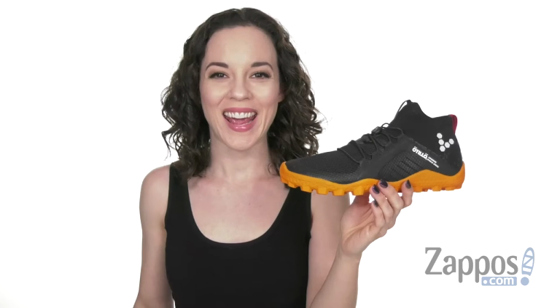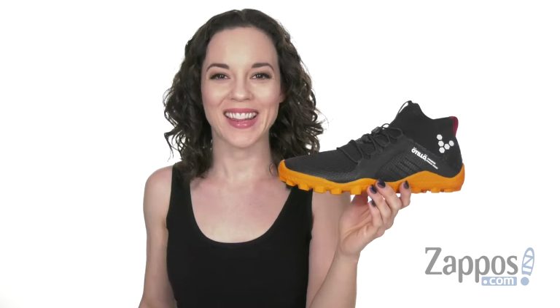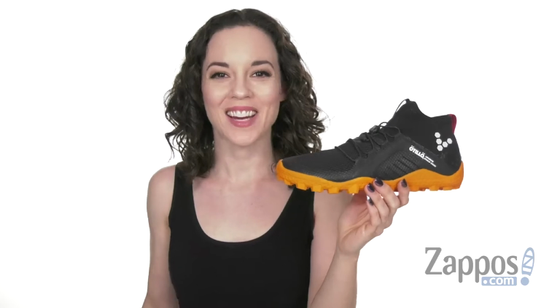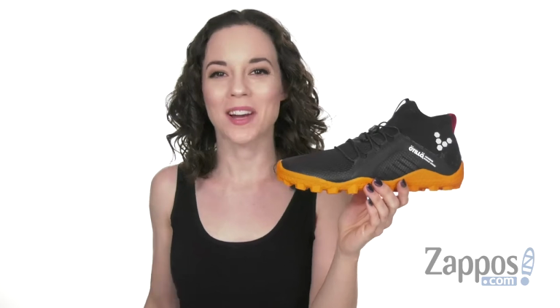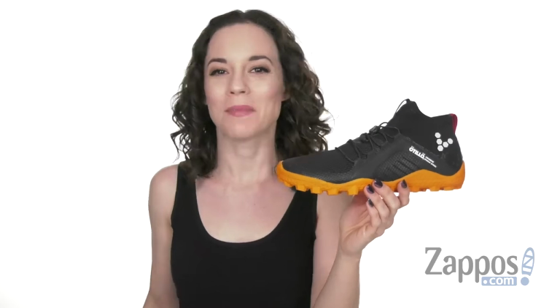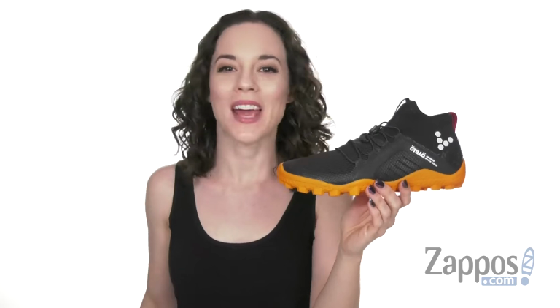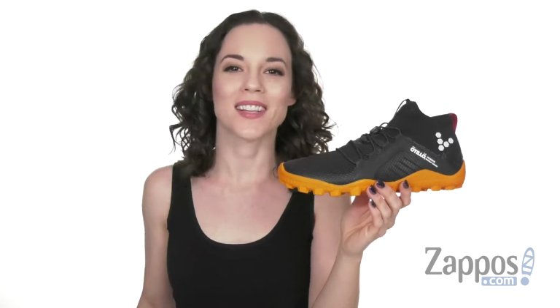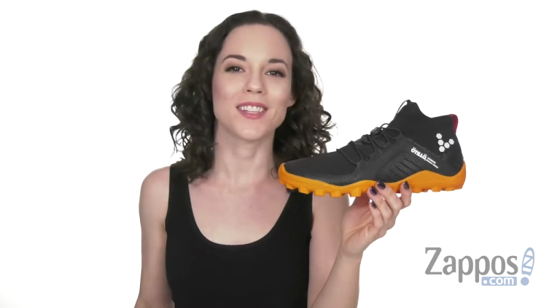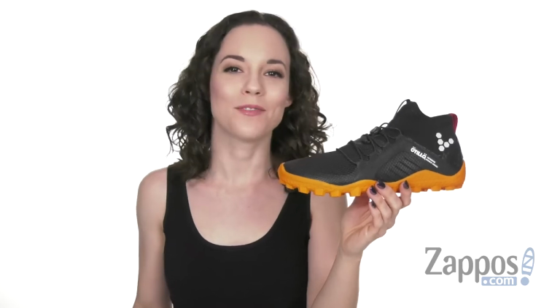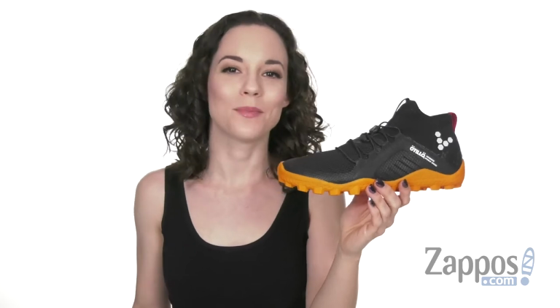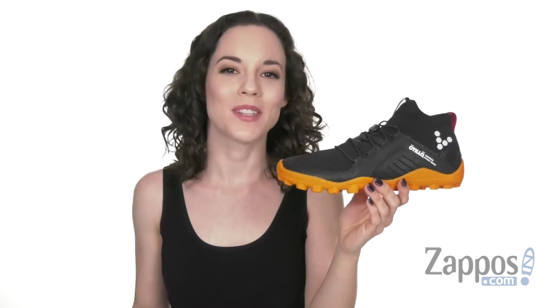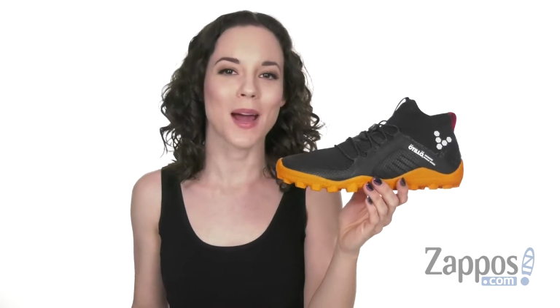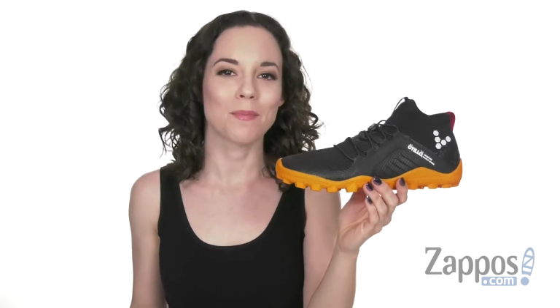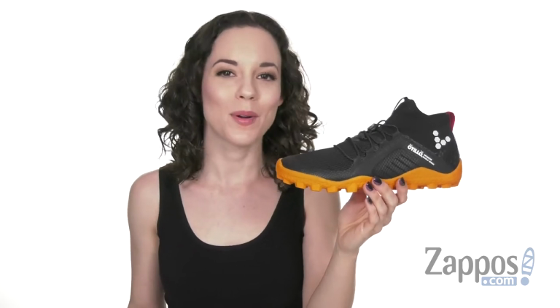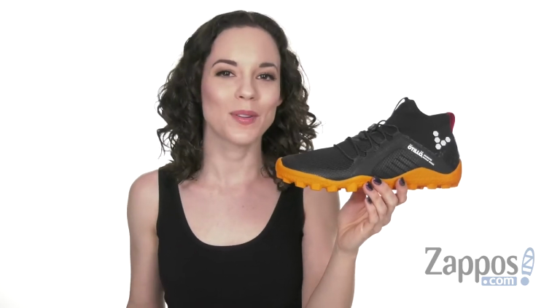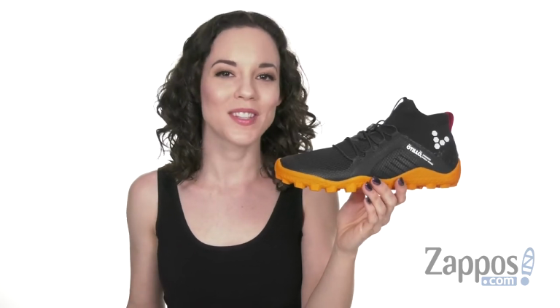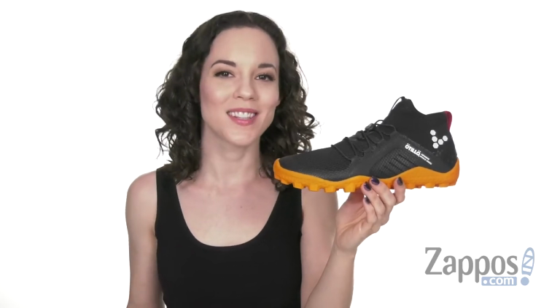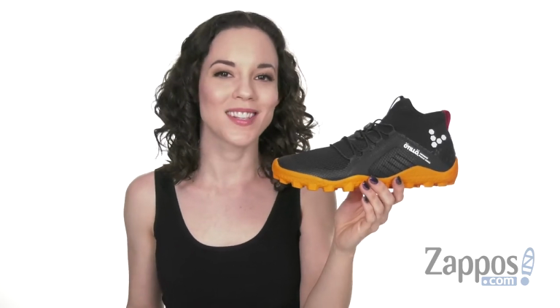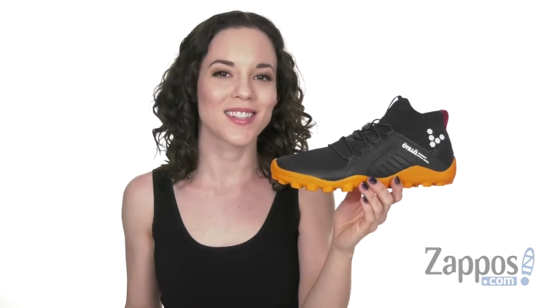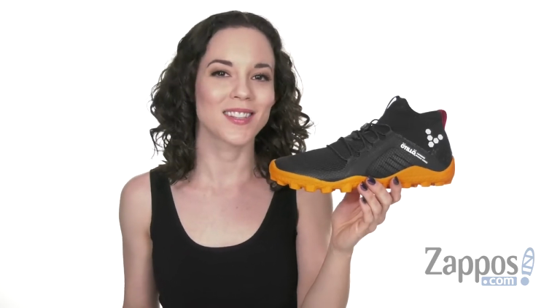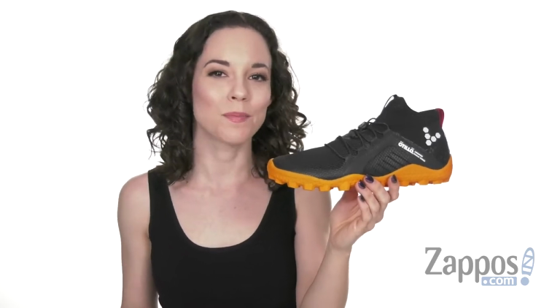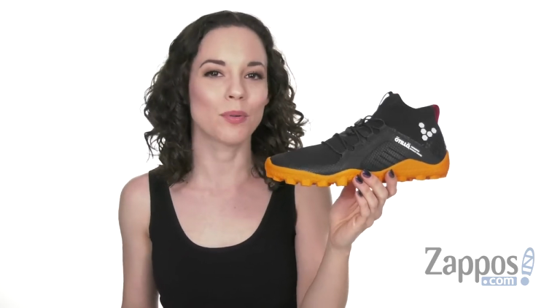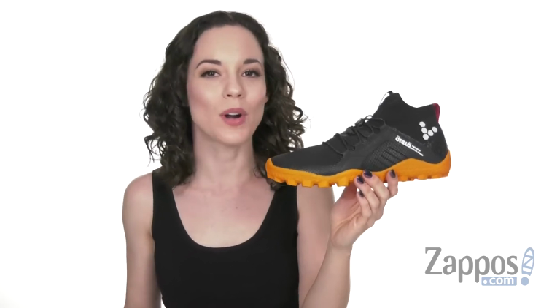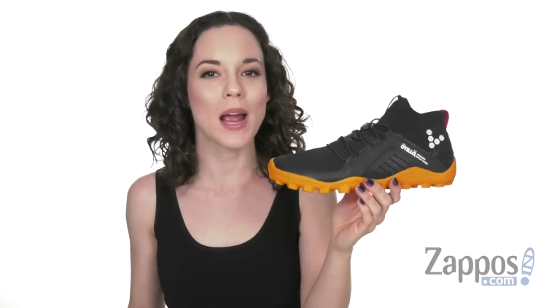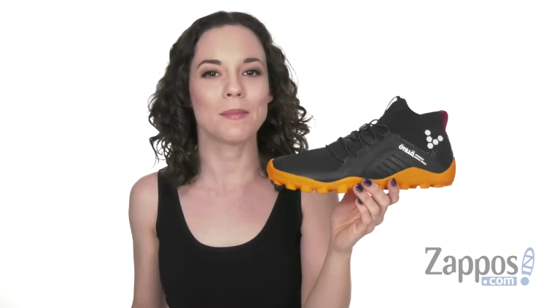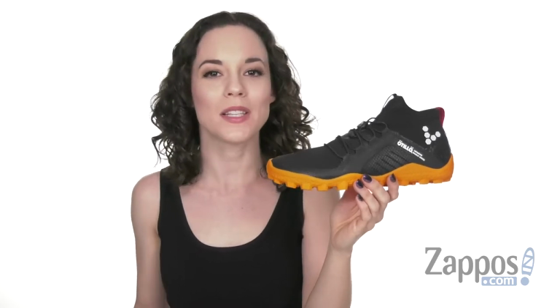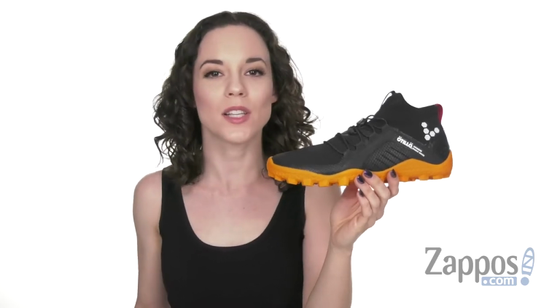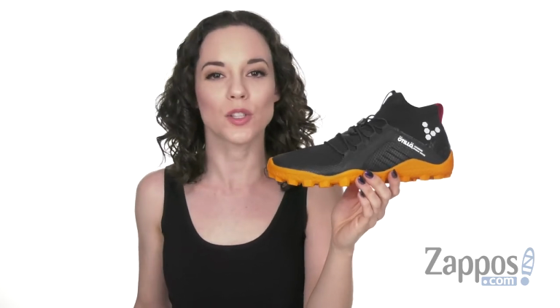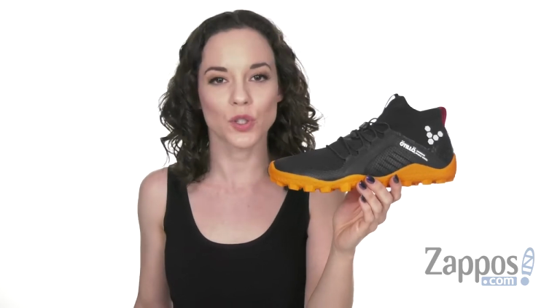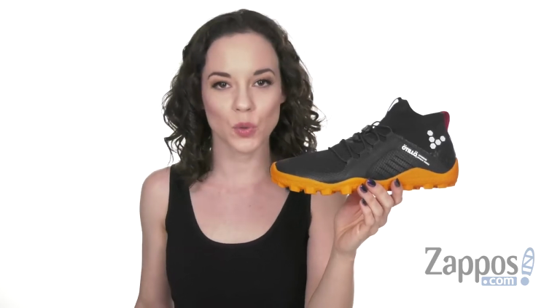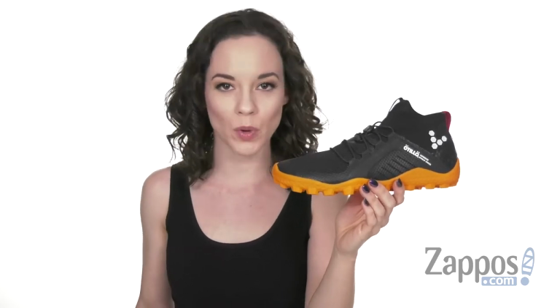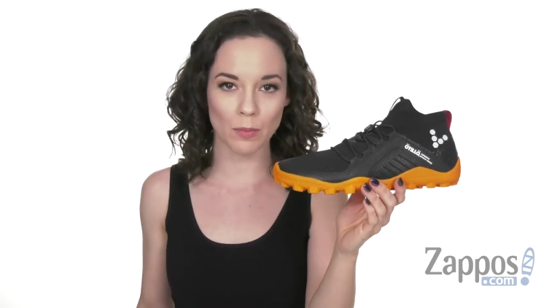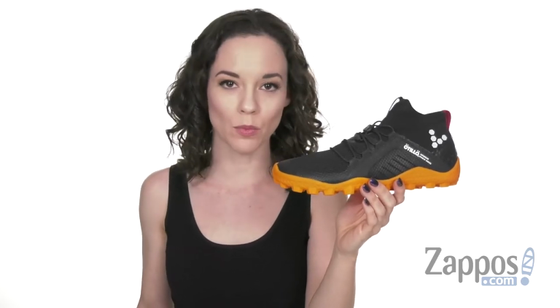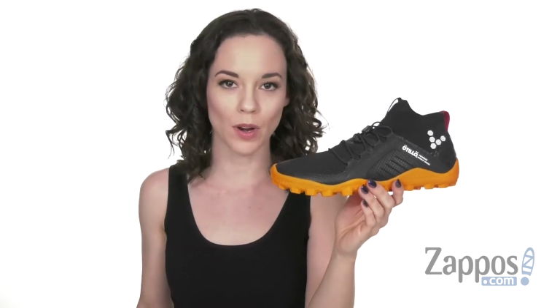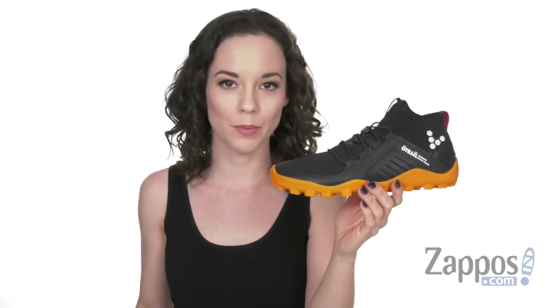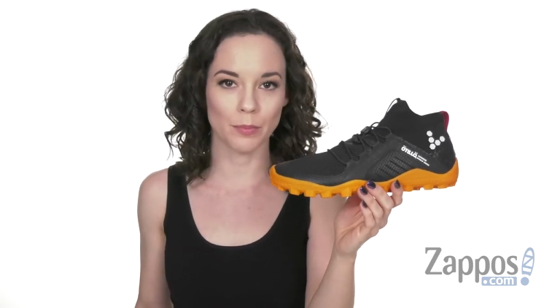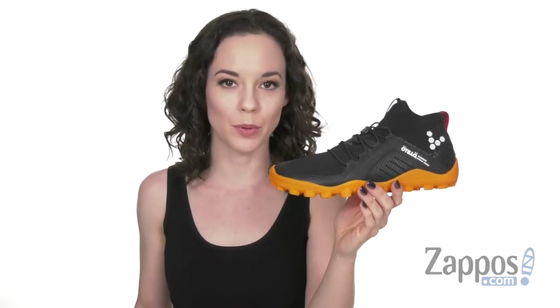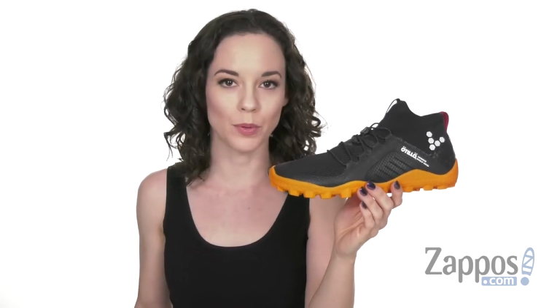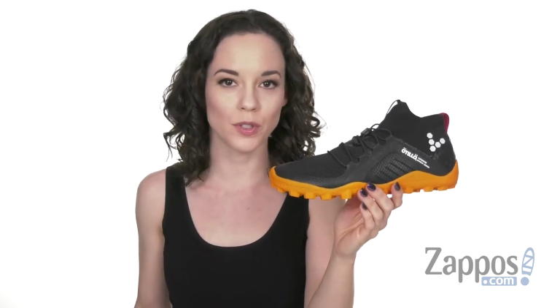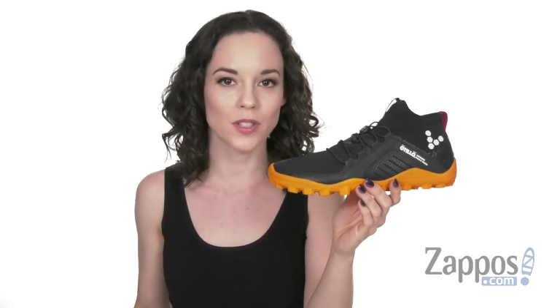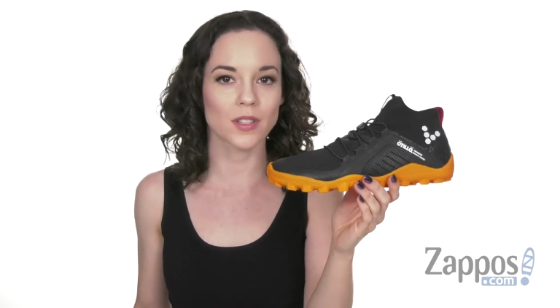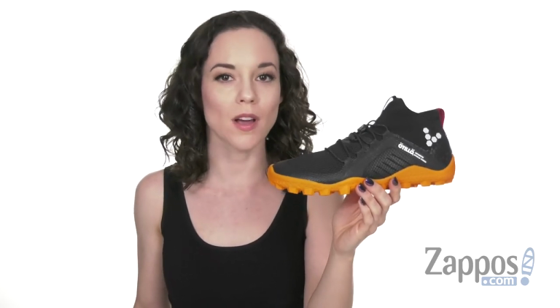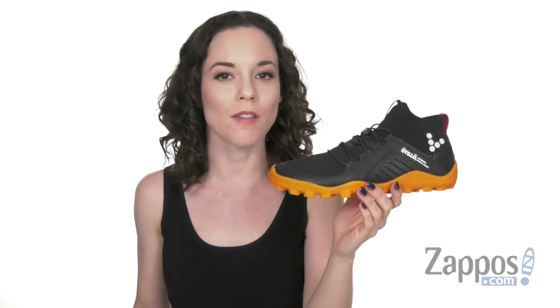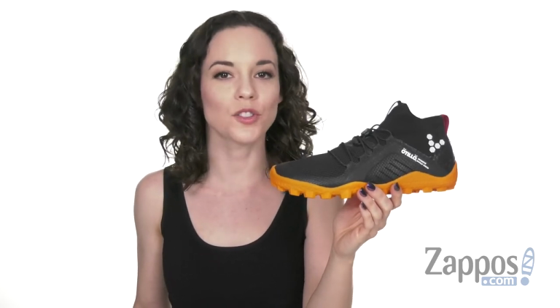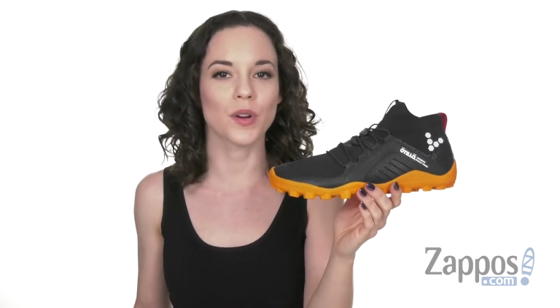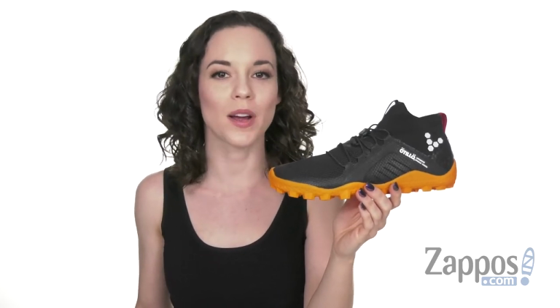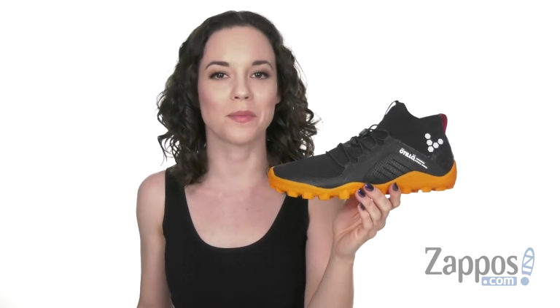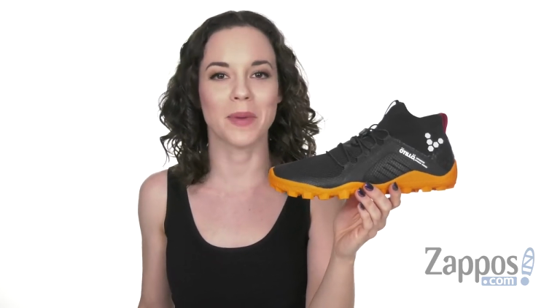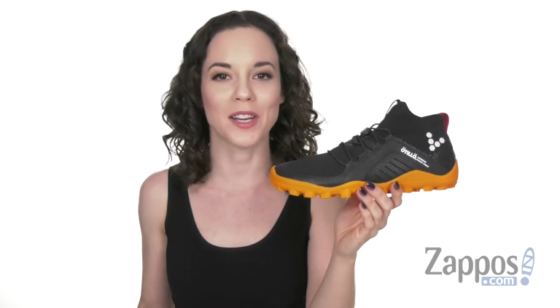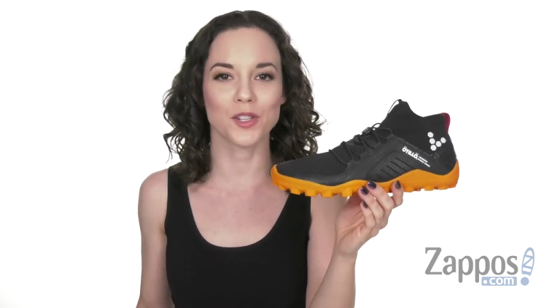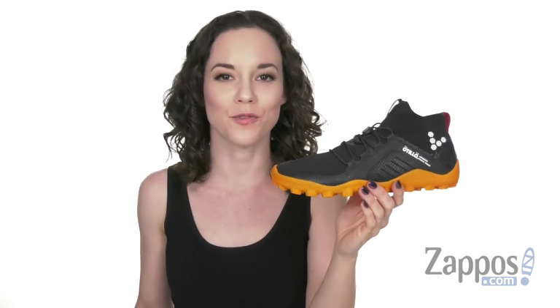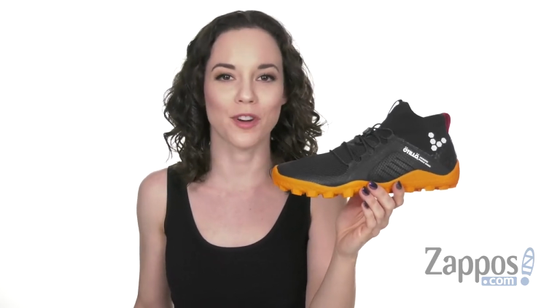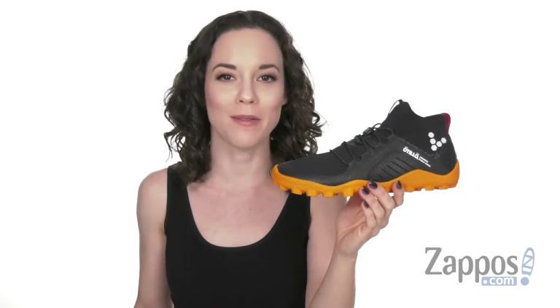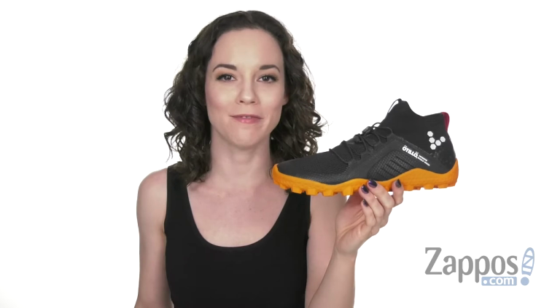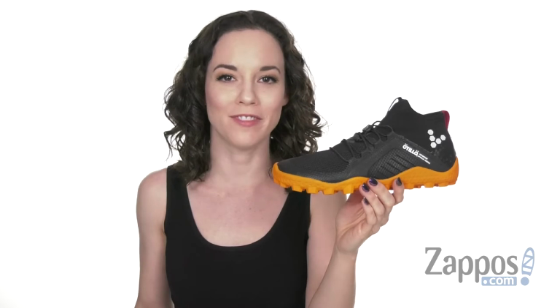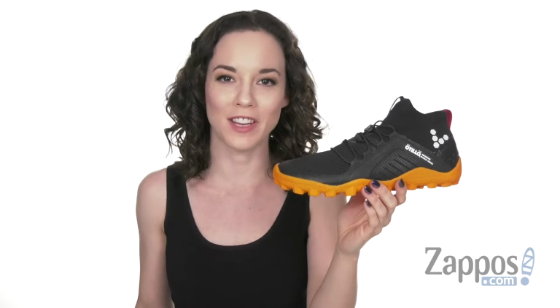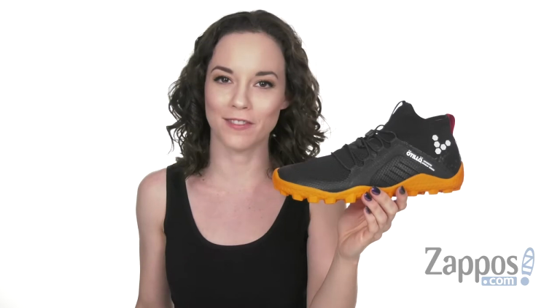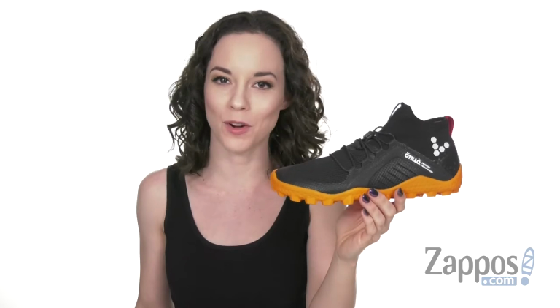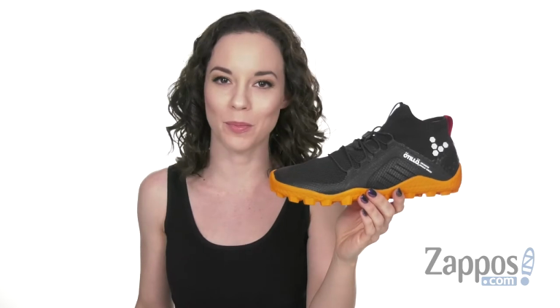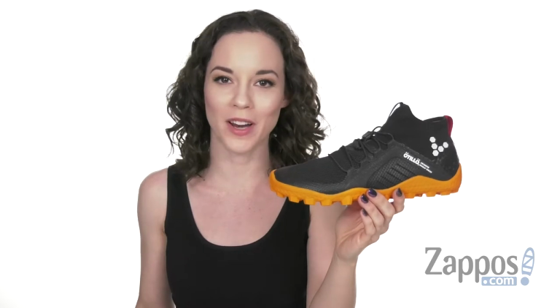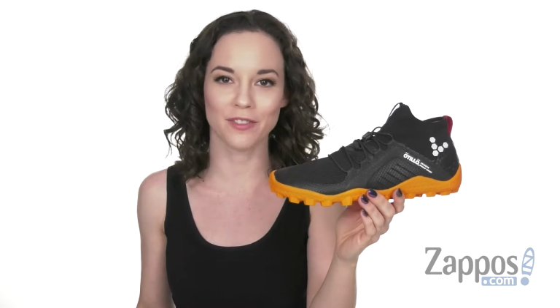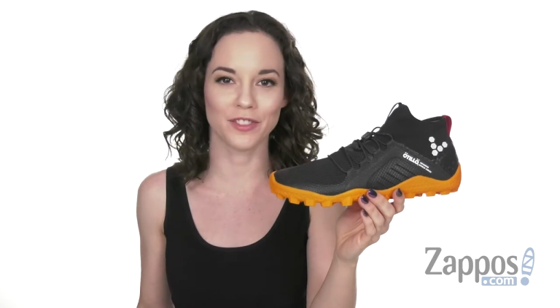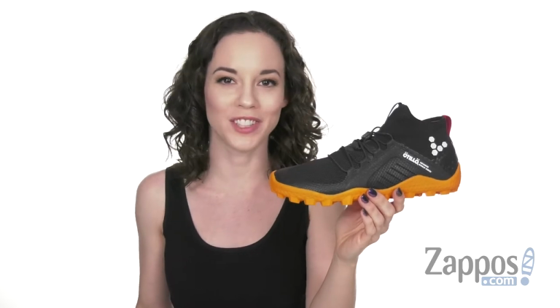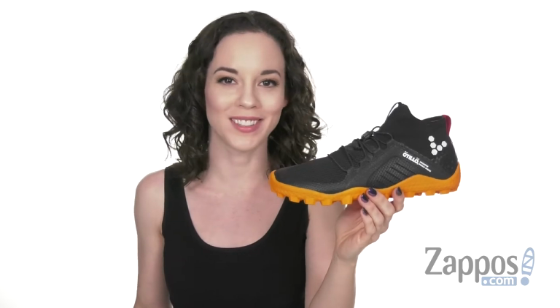Hey there, I'm Cassie from Zappos, and this is the Primus Swim Run Boot Soft Ground Mesh from Vivo Barefoot.